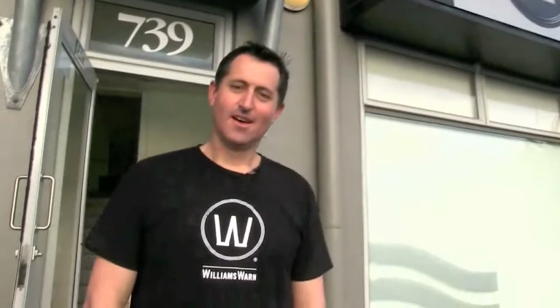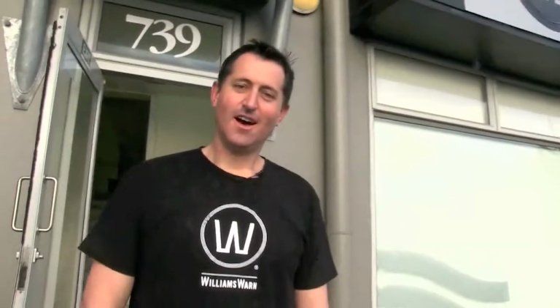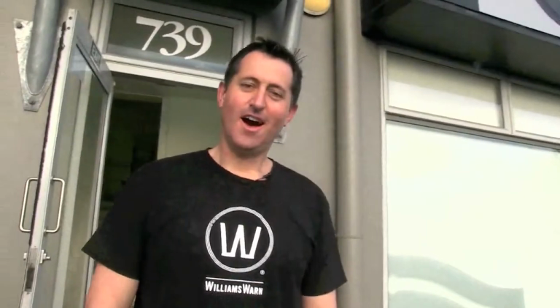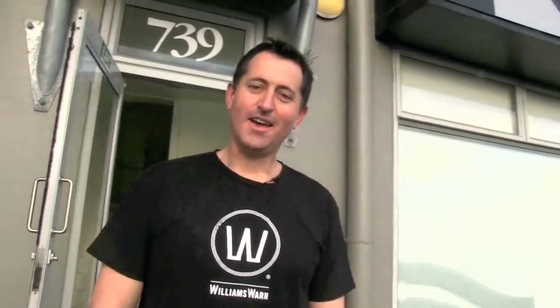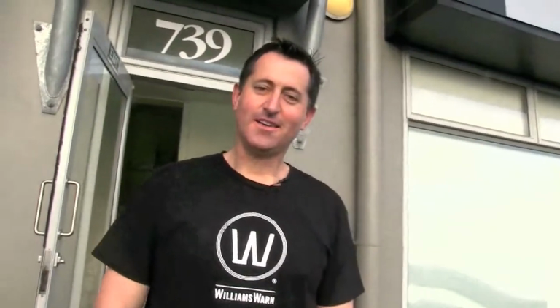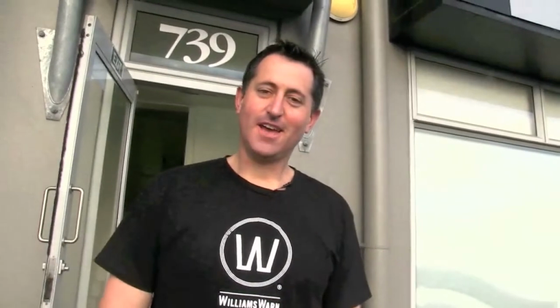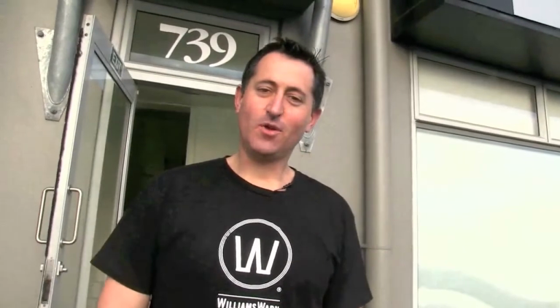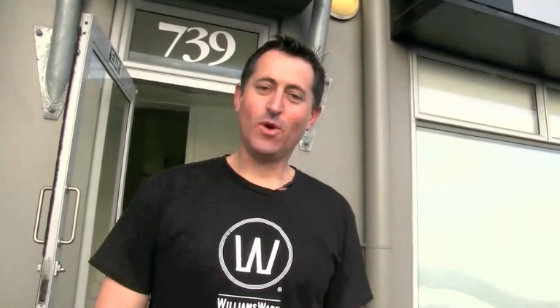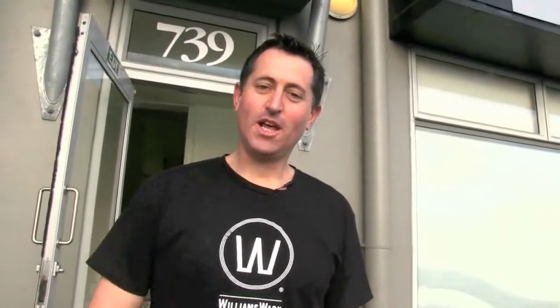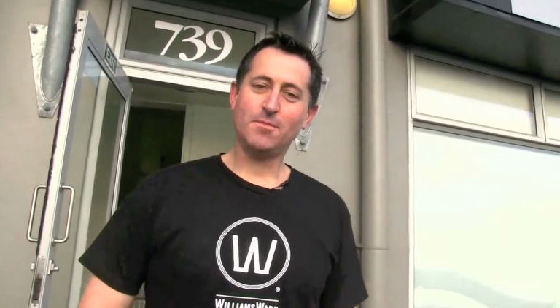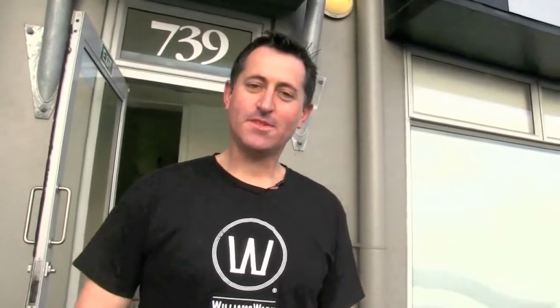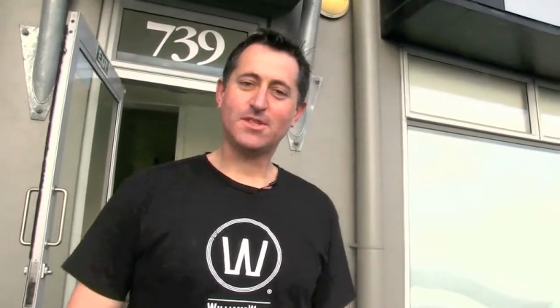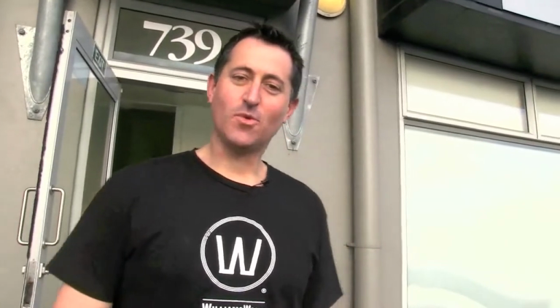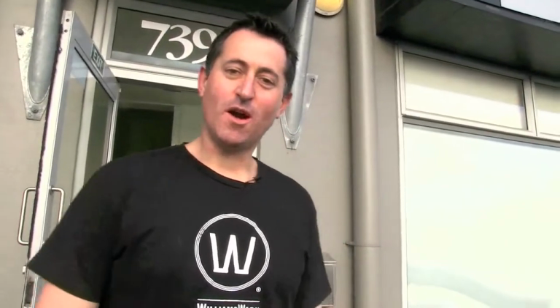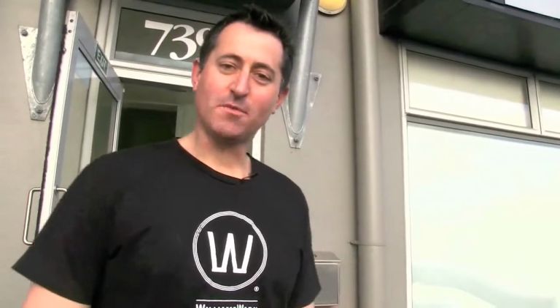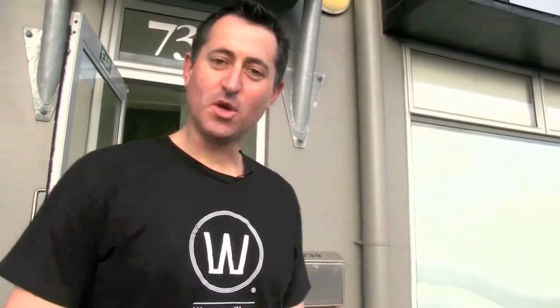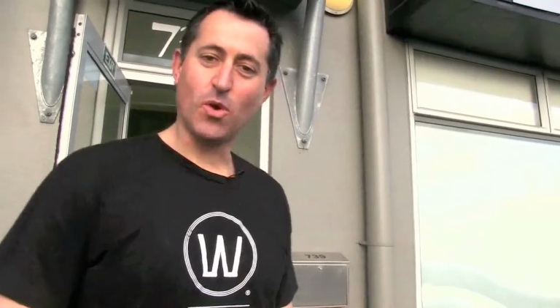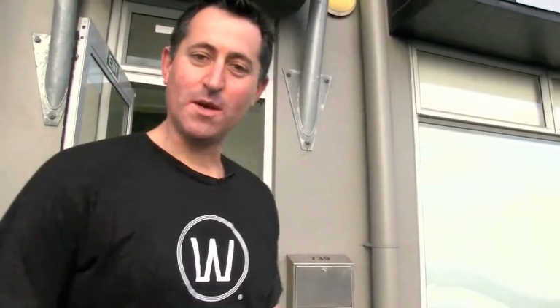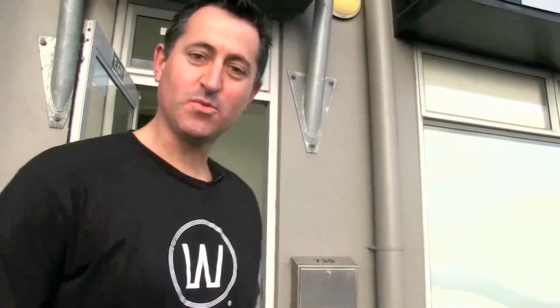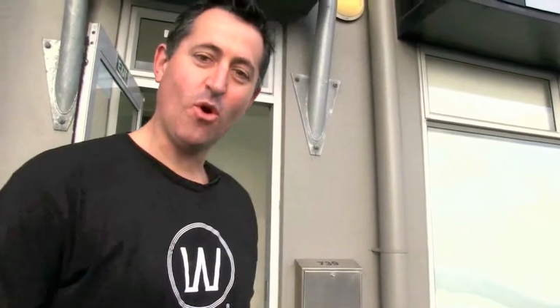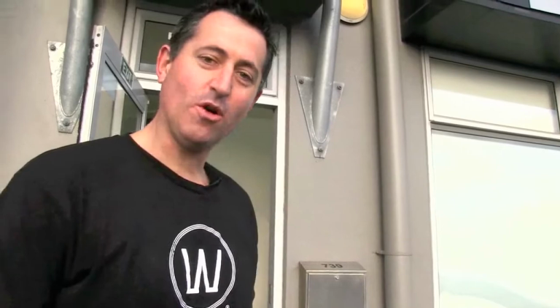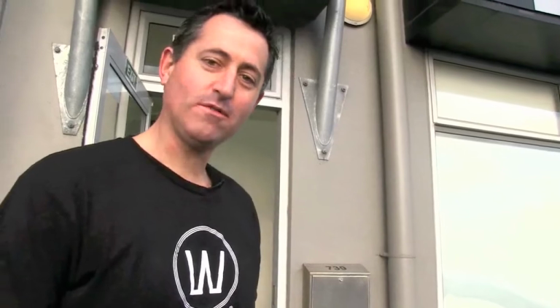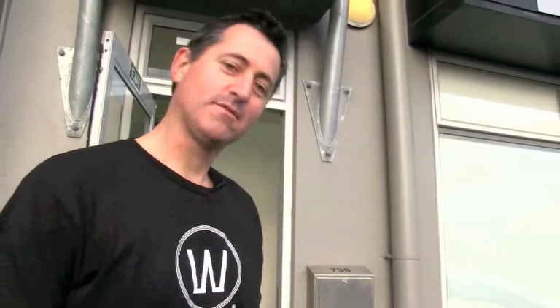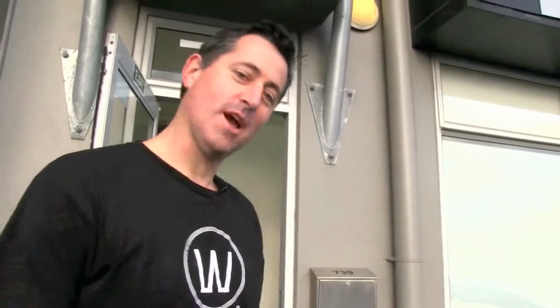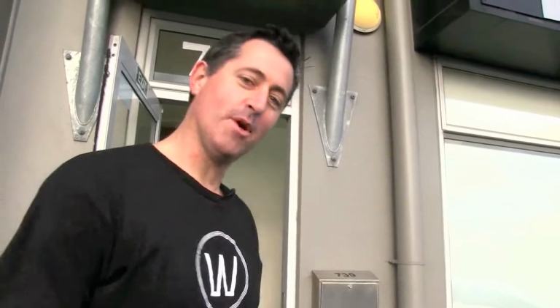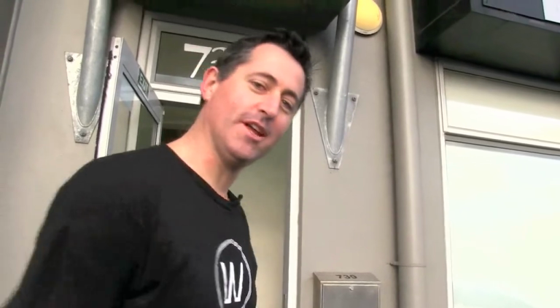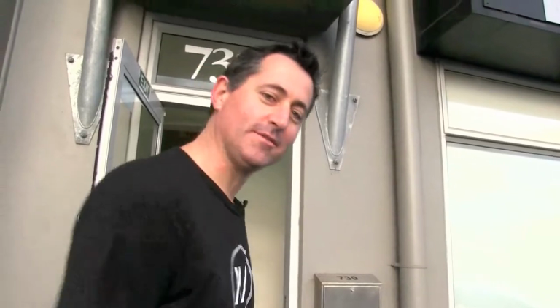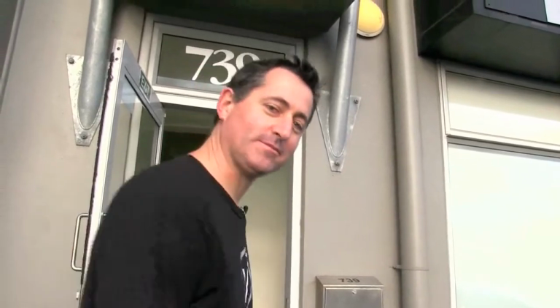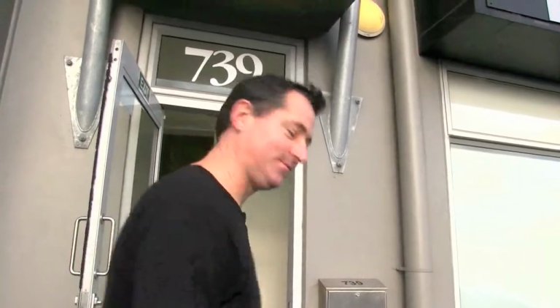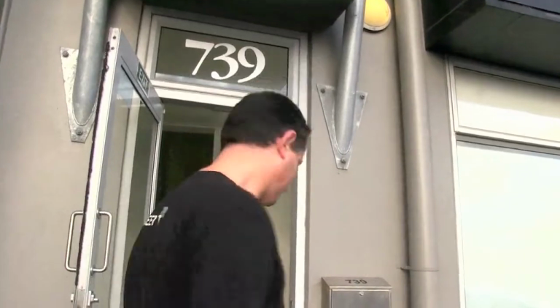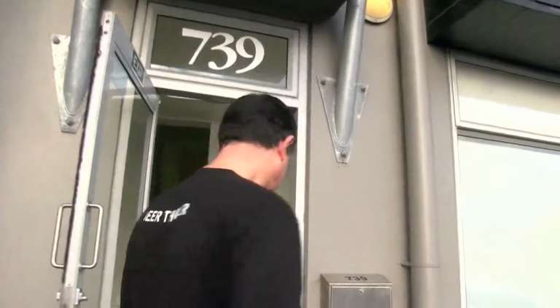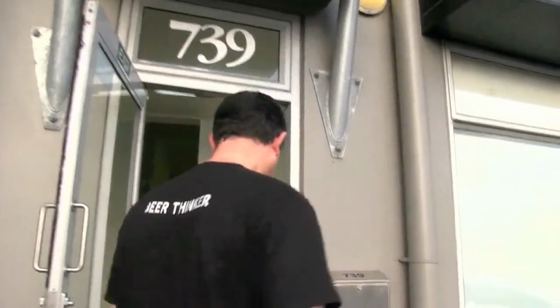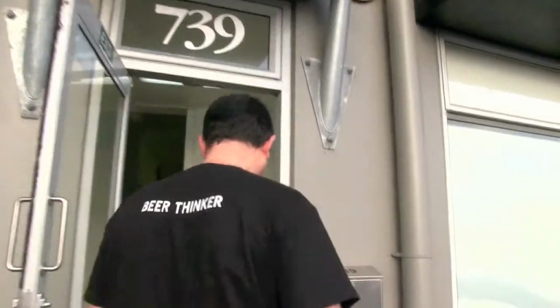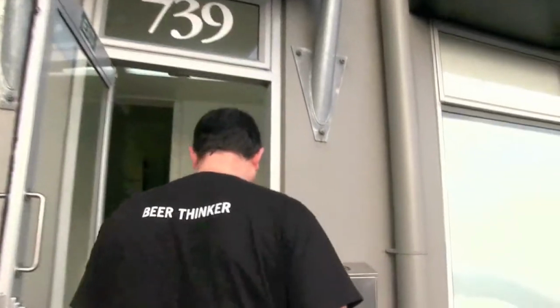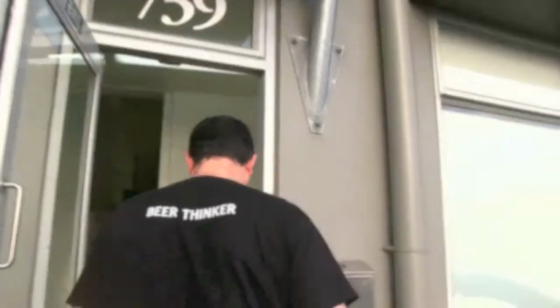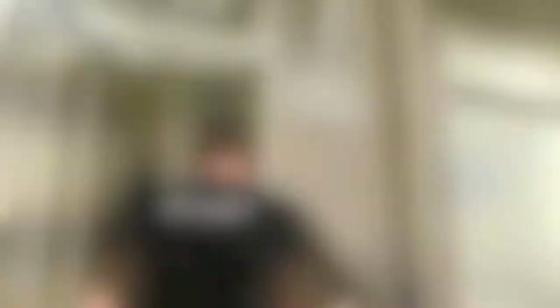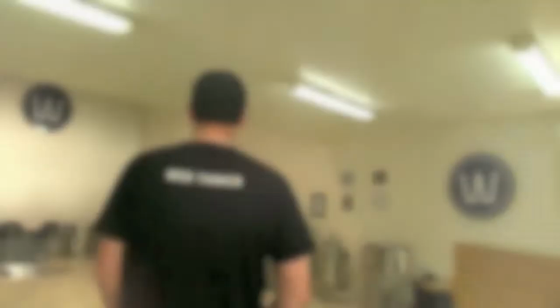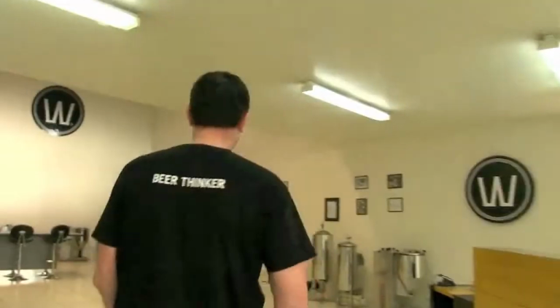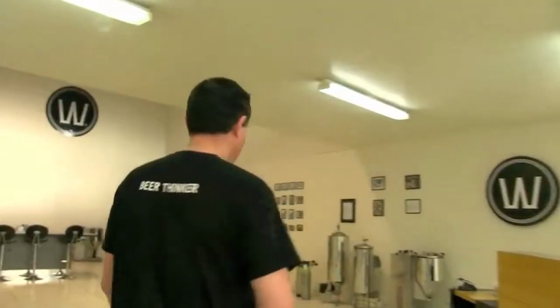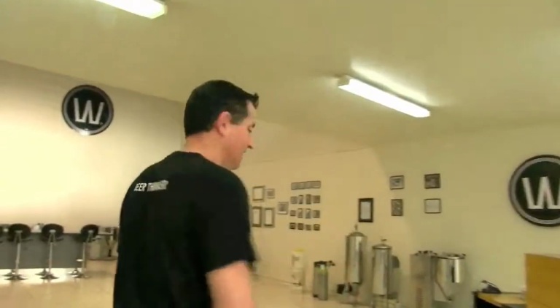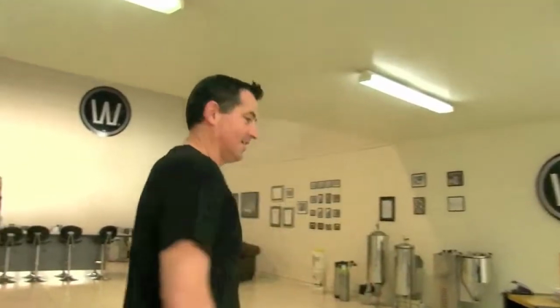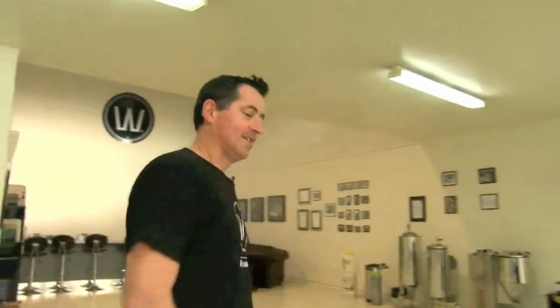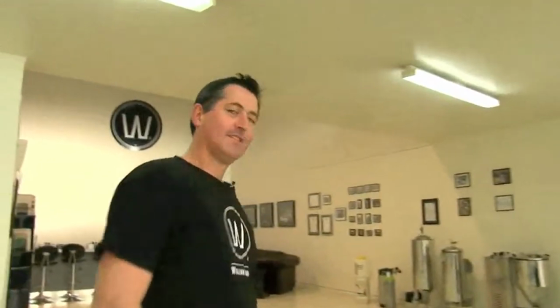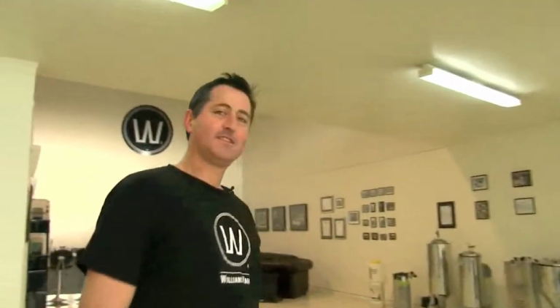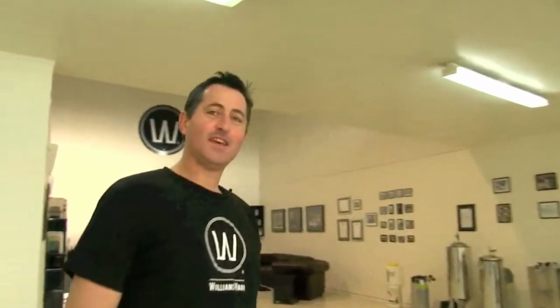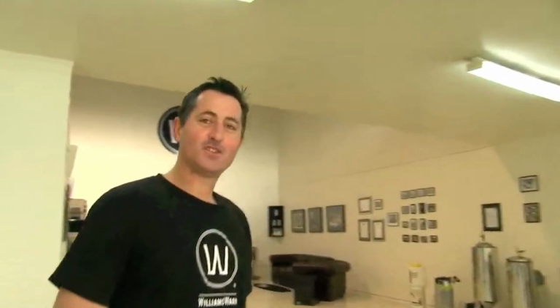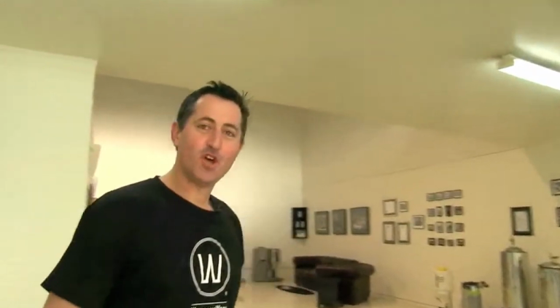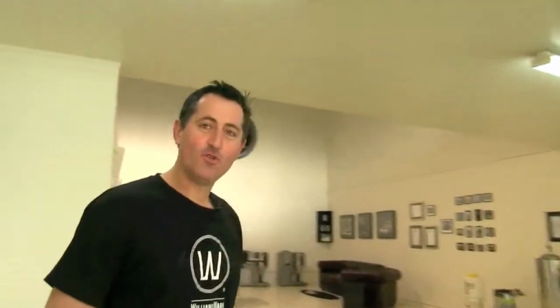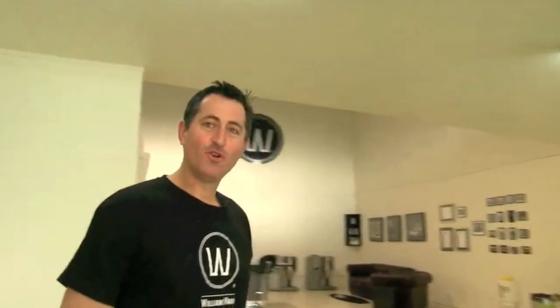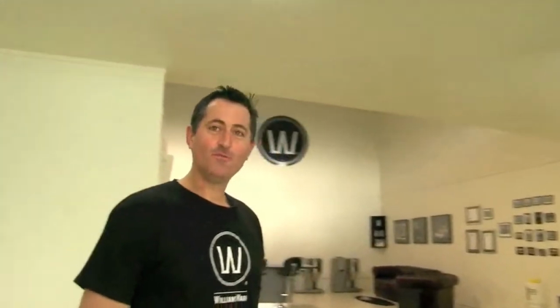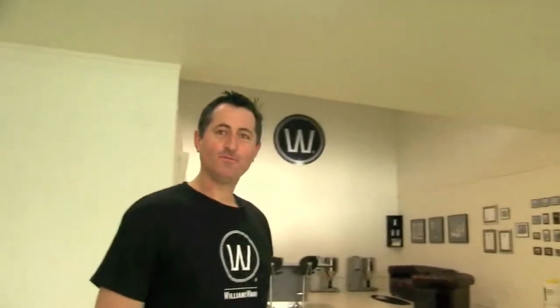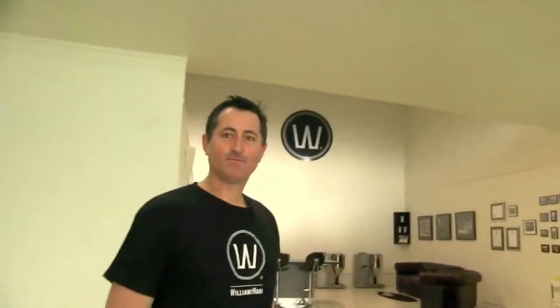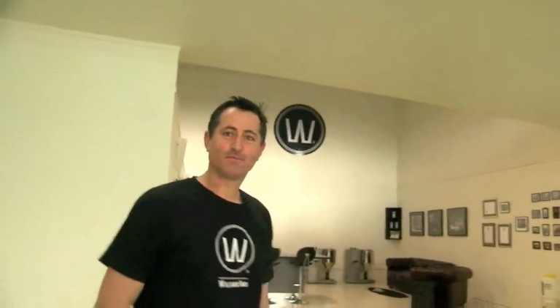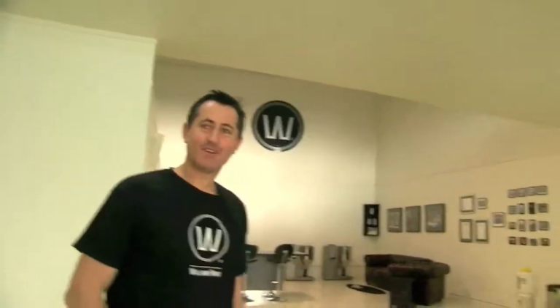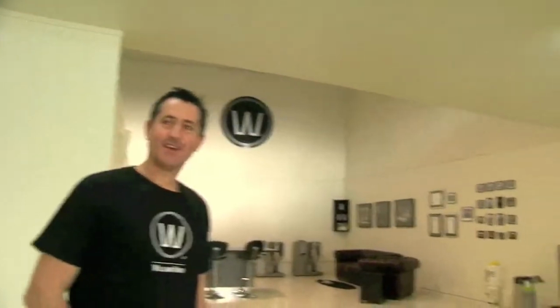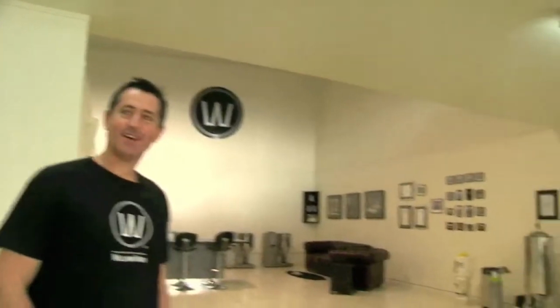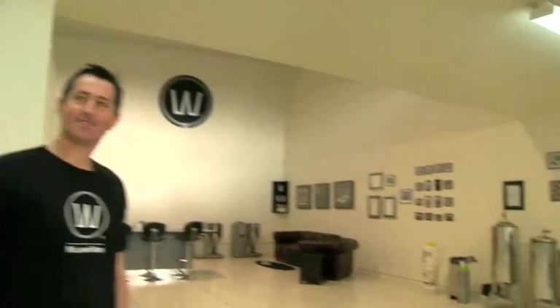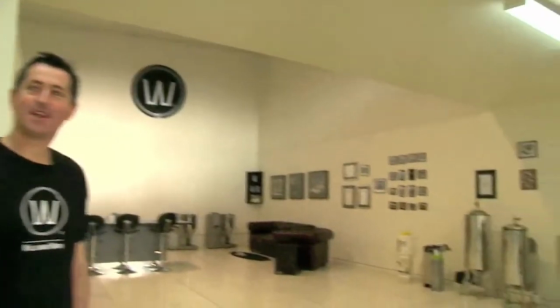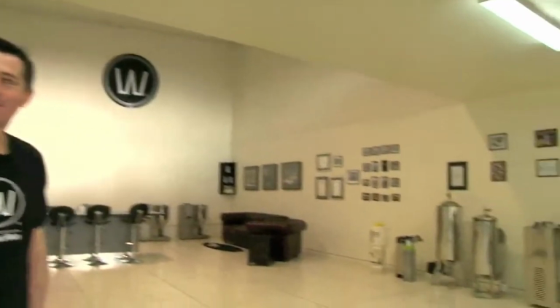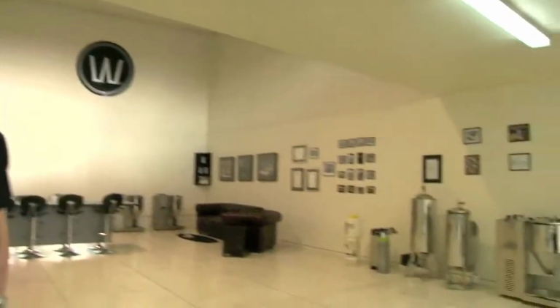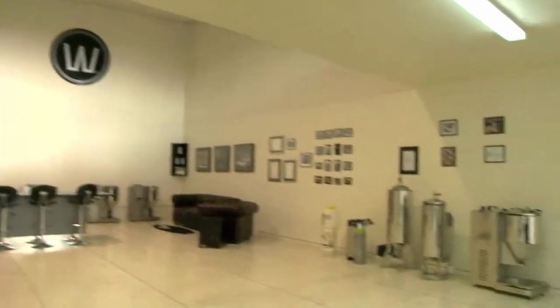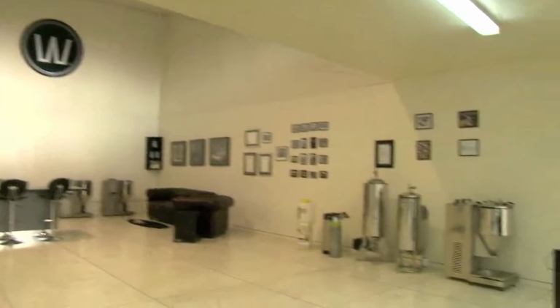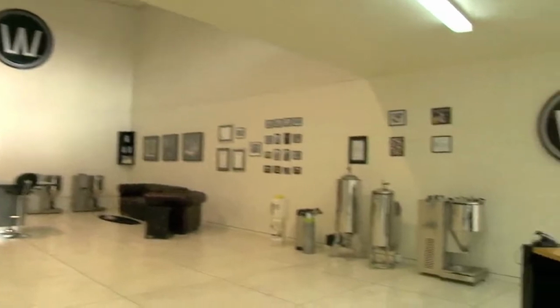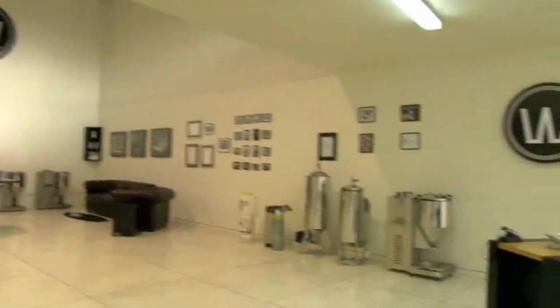Hi, Ian Williams. Welcome to Williams Warm. Come on in. This is our showroom, so let me show you around.